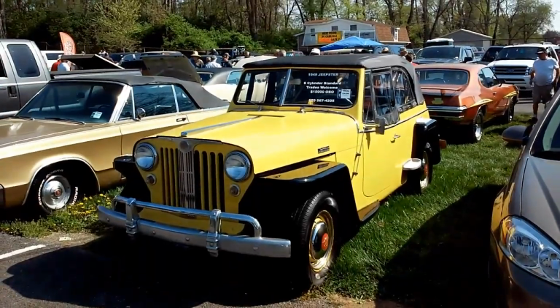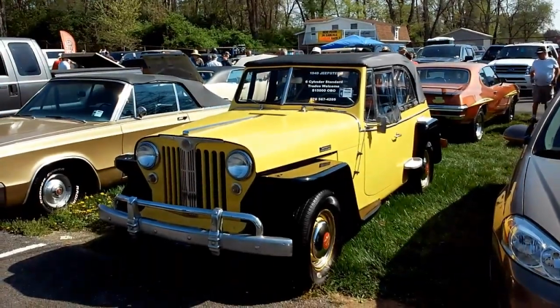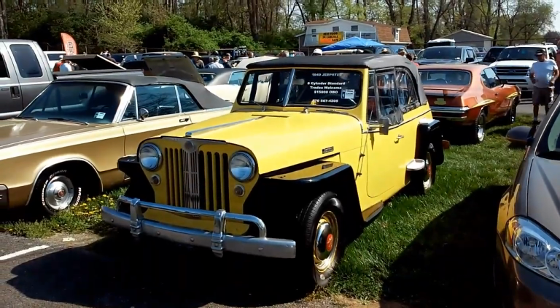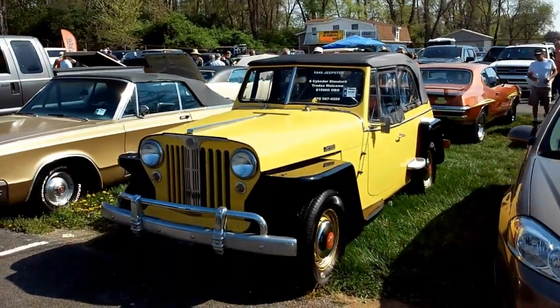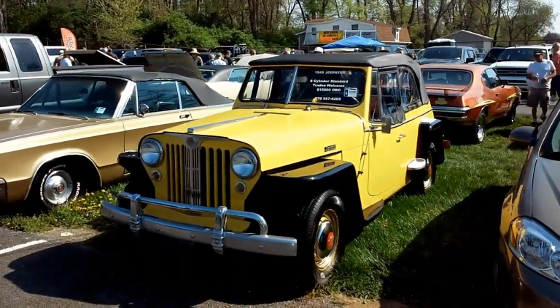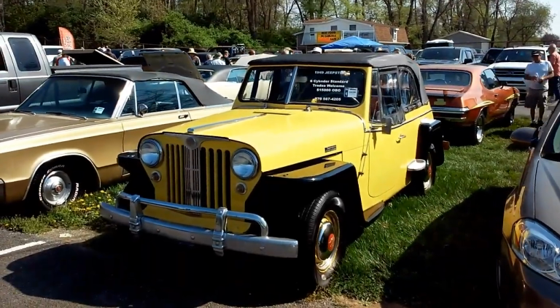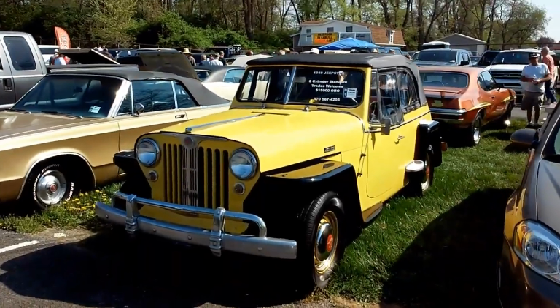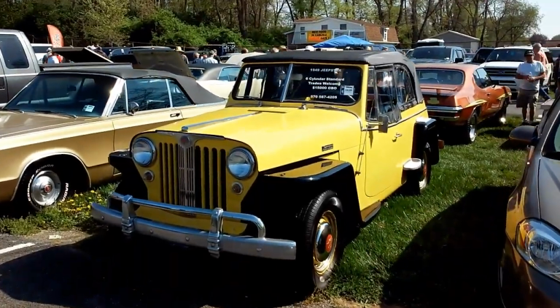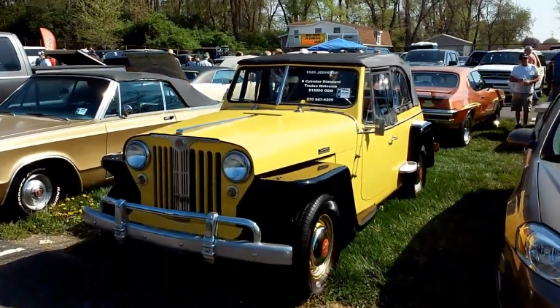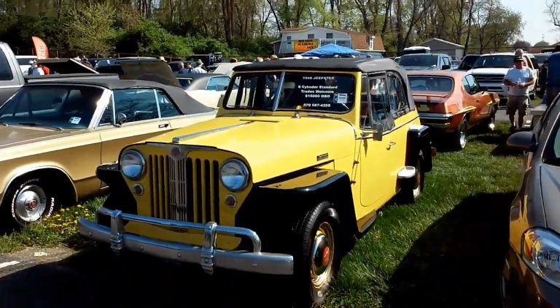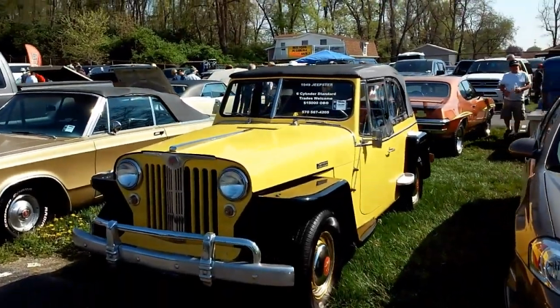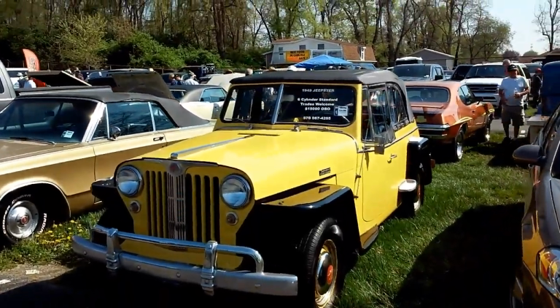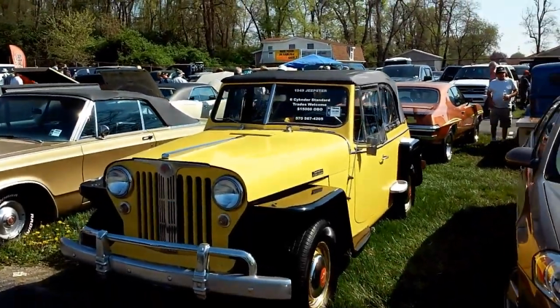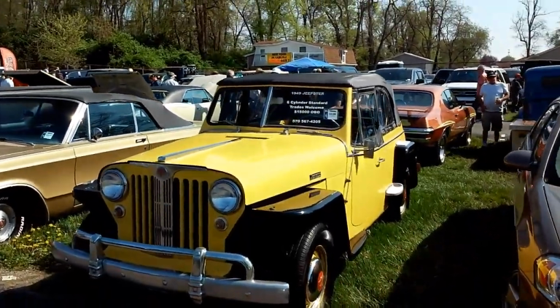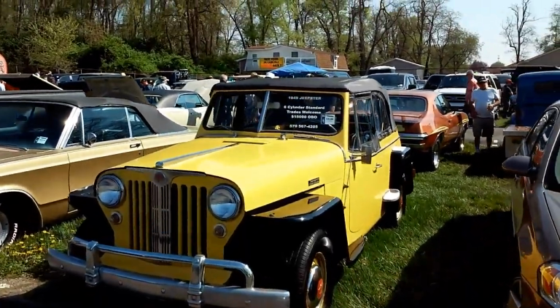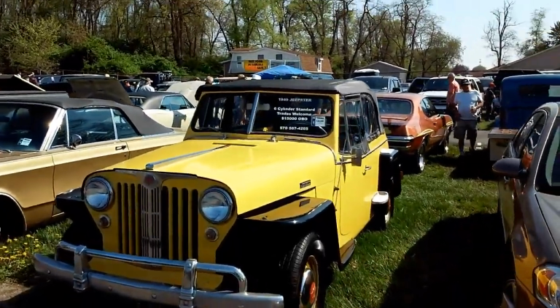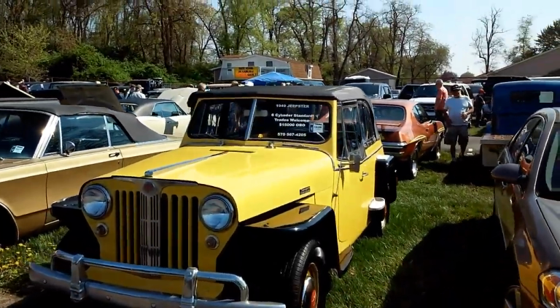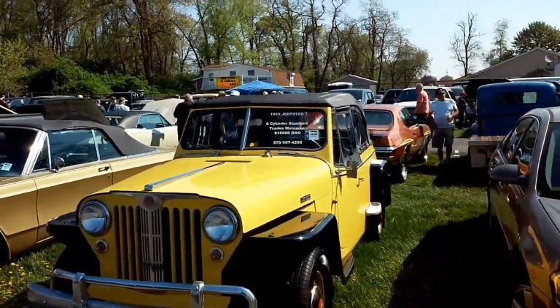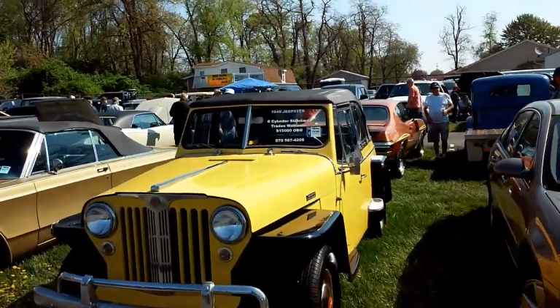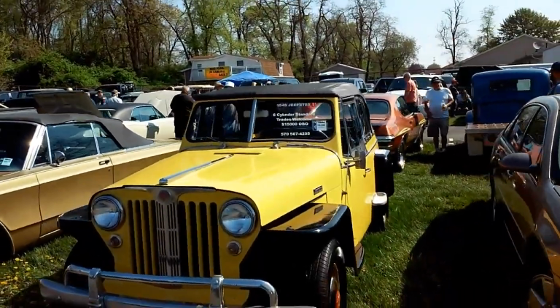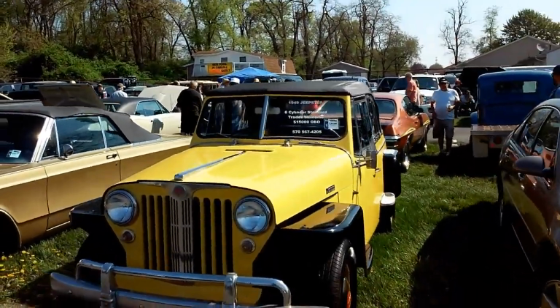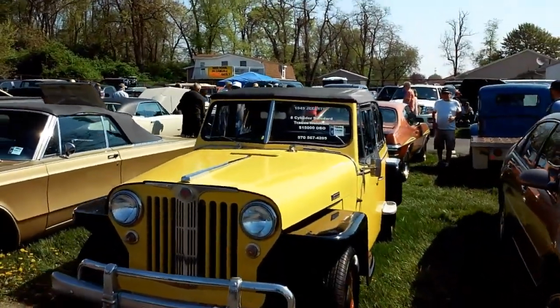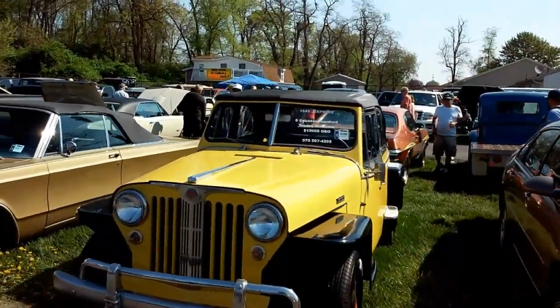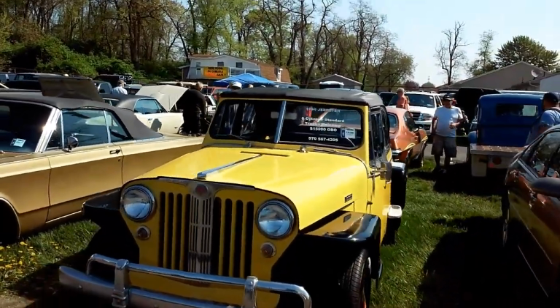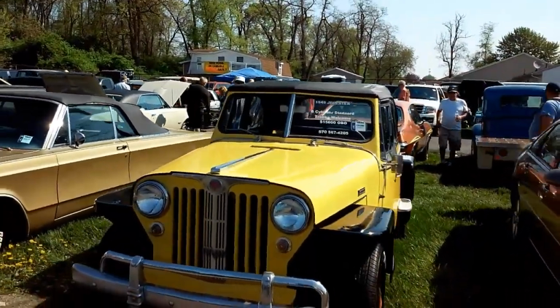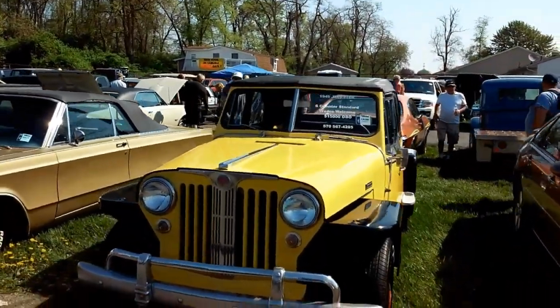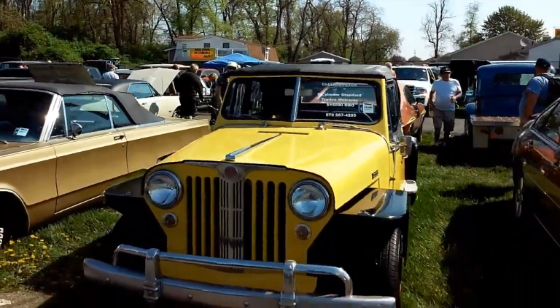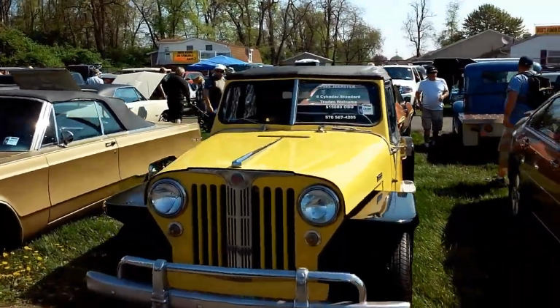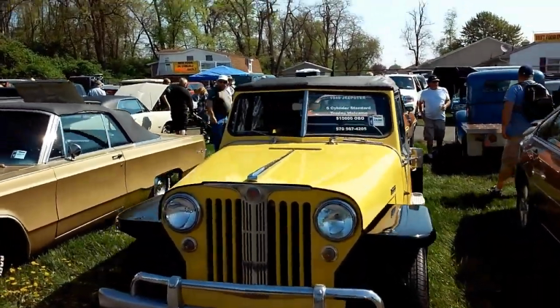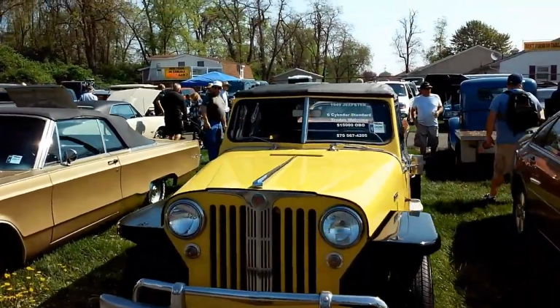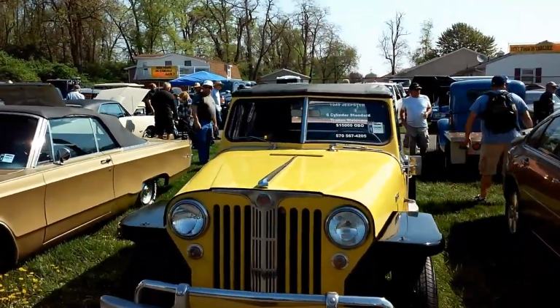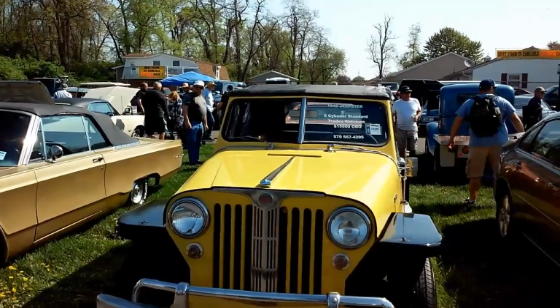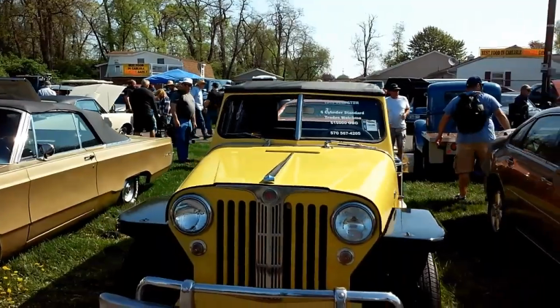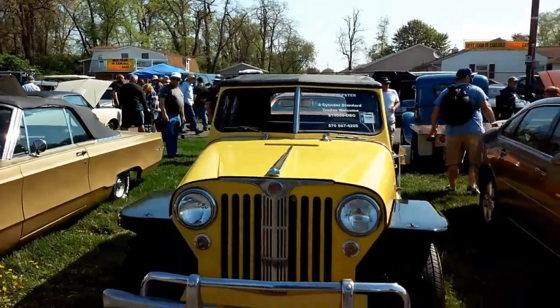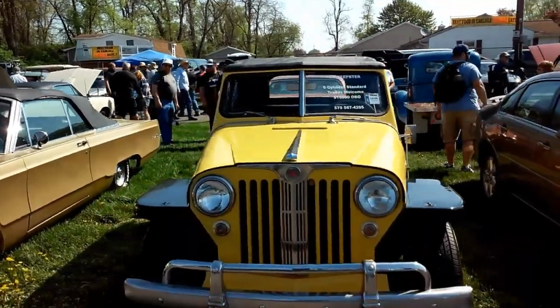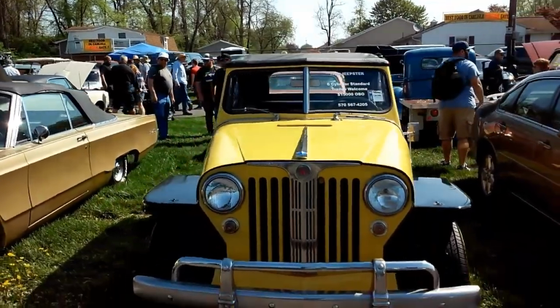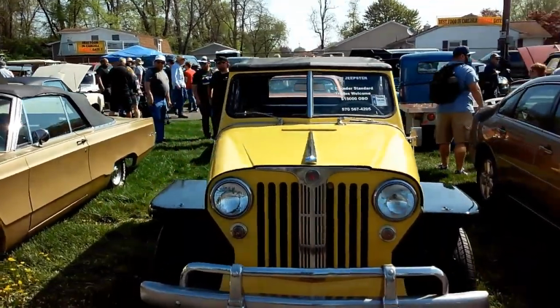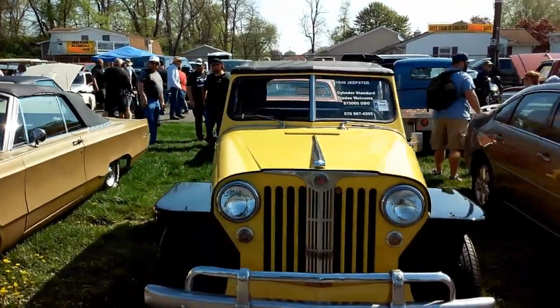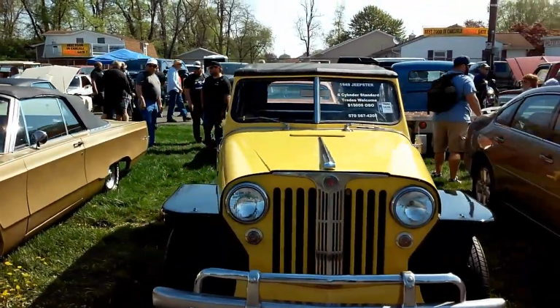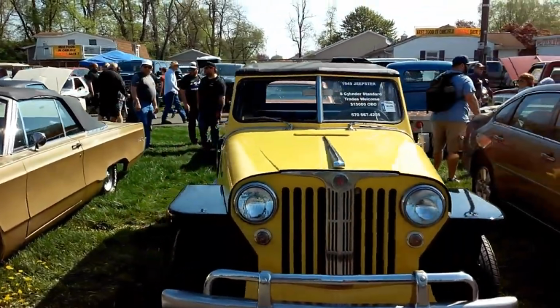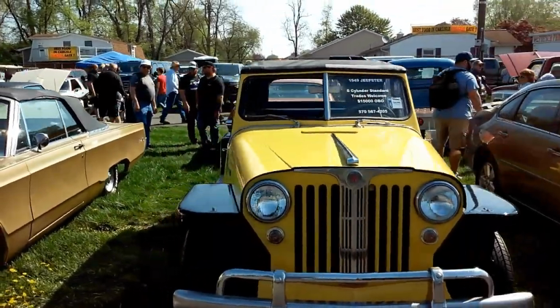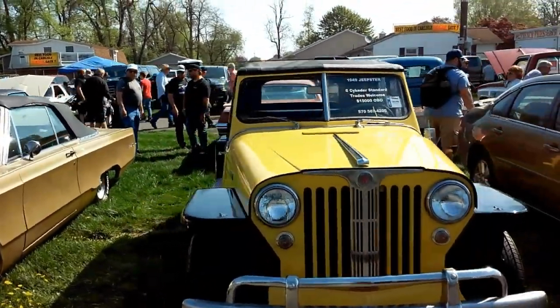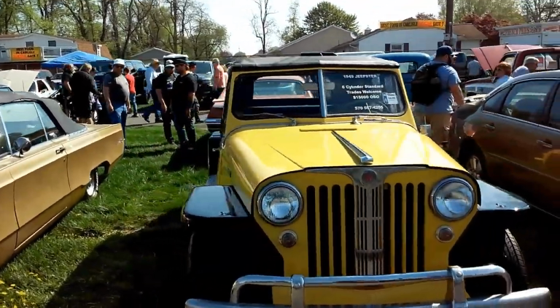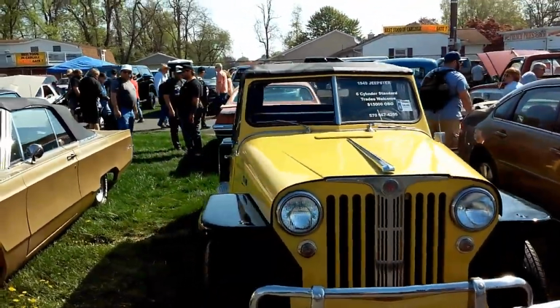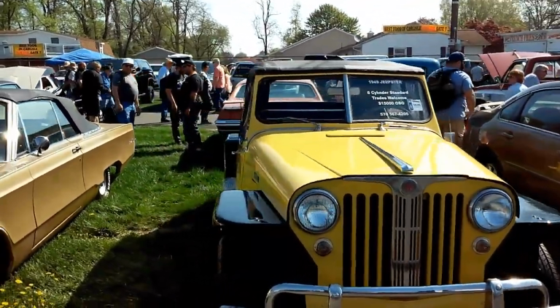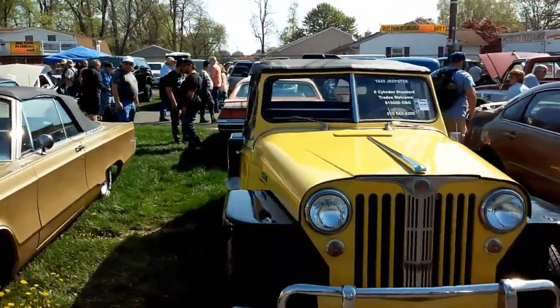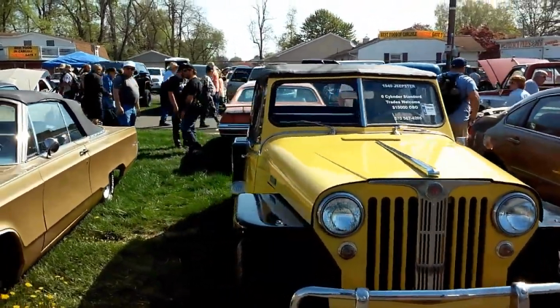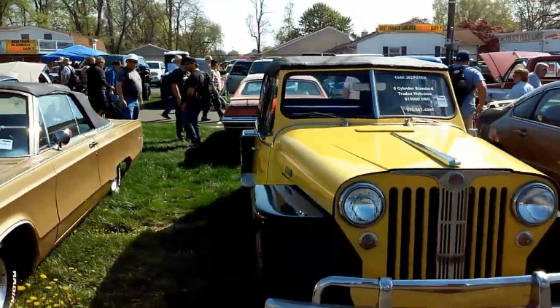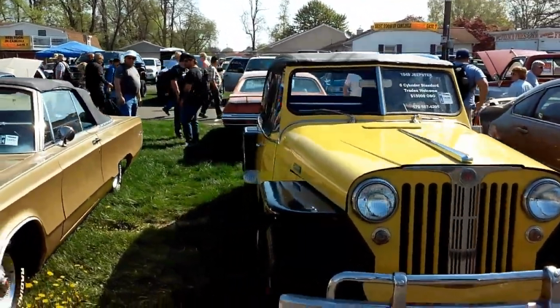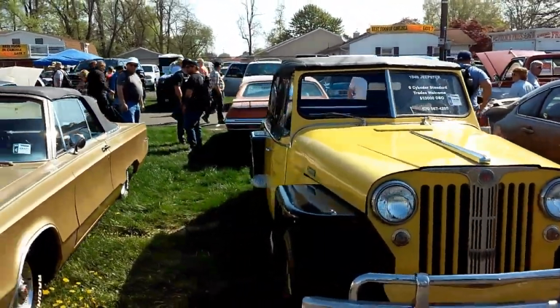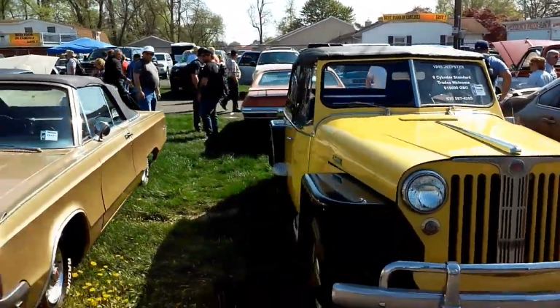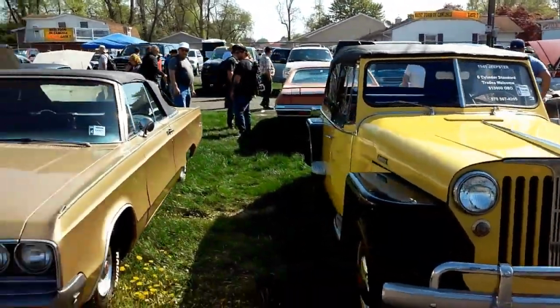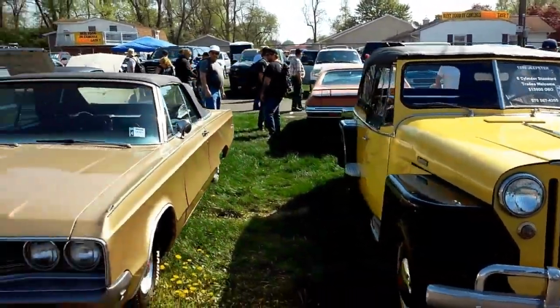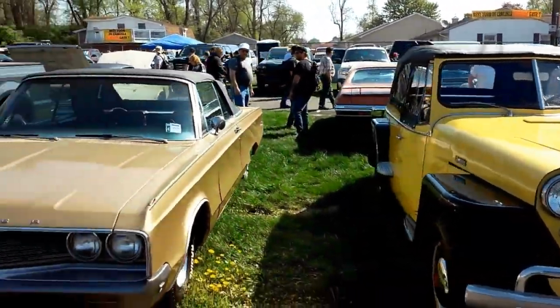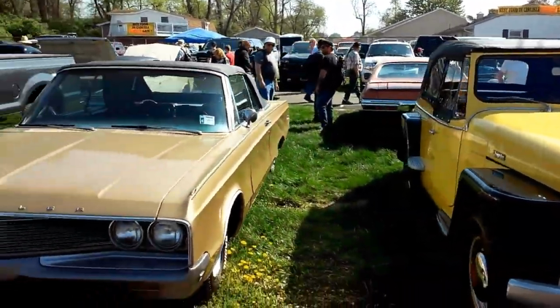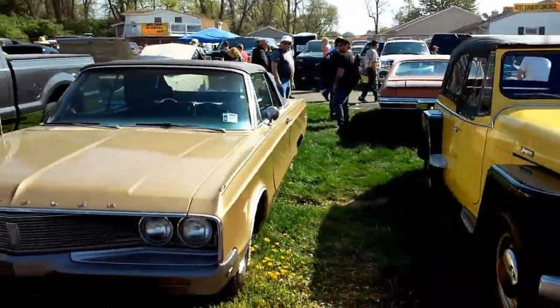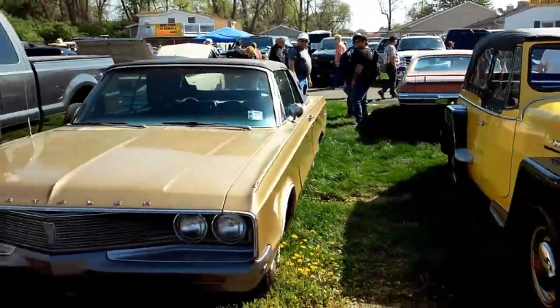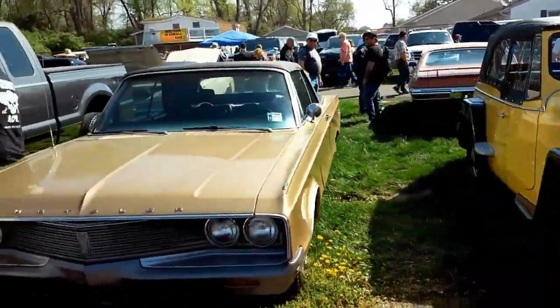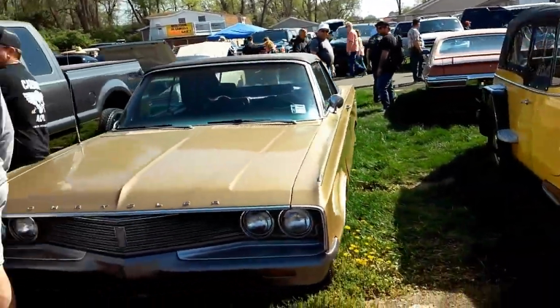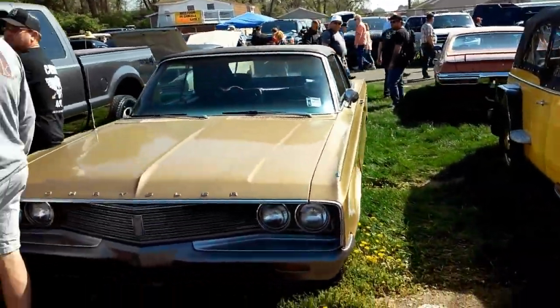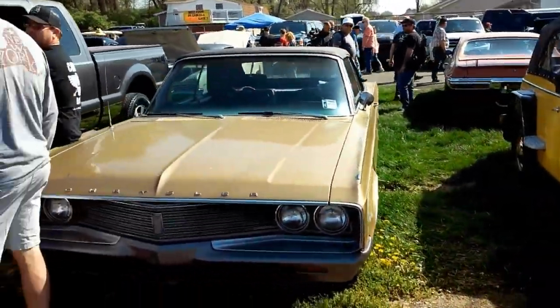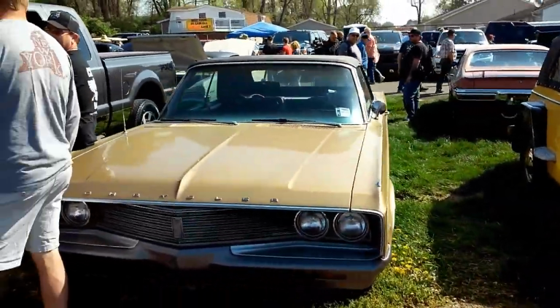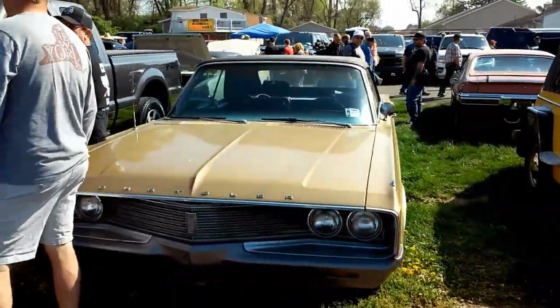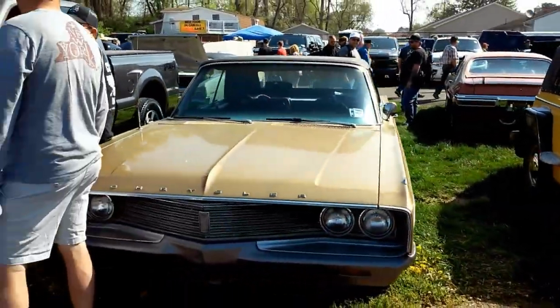1949 Jeepster, second year. And that is crazy. Nice Chrysler.